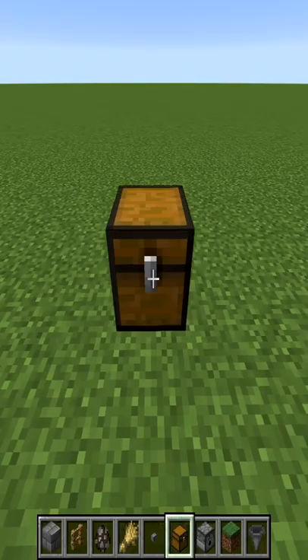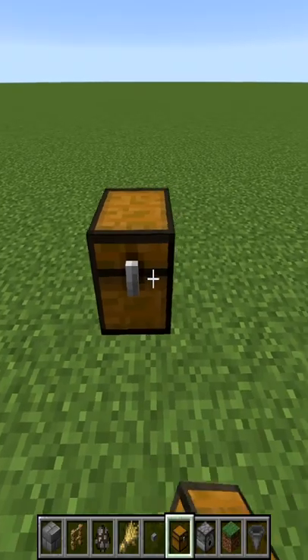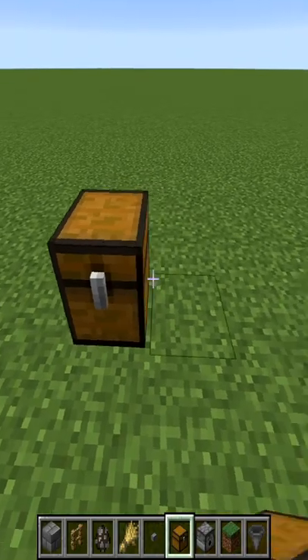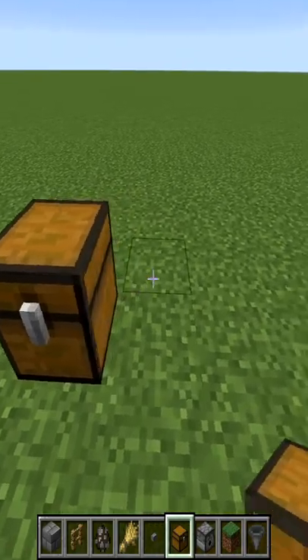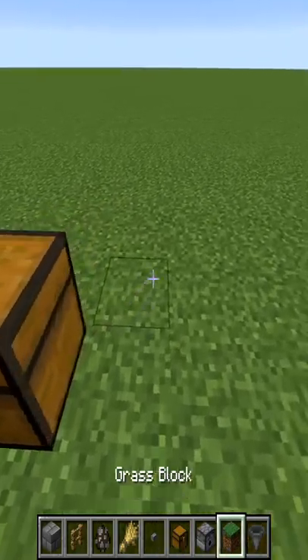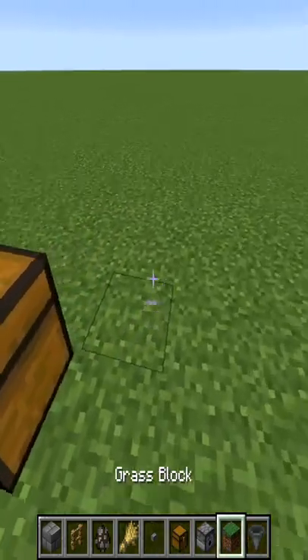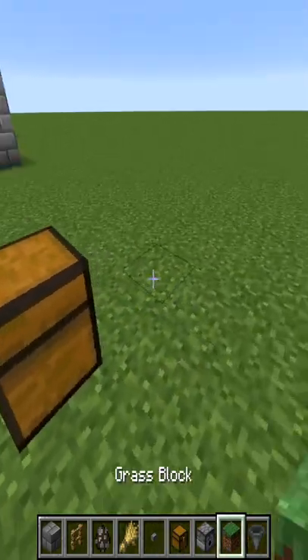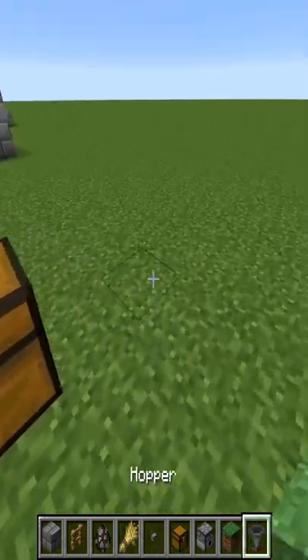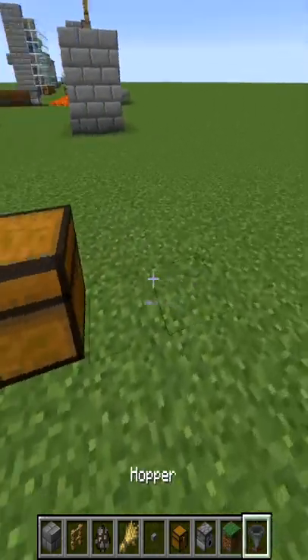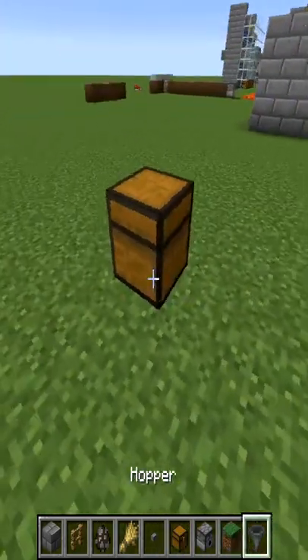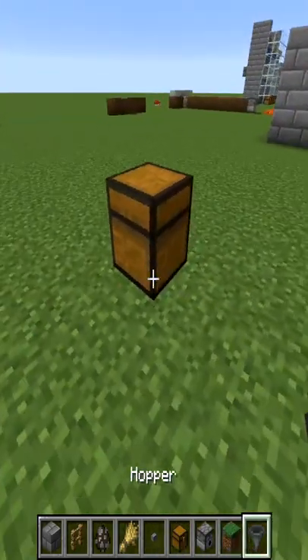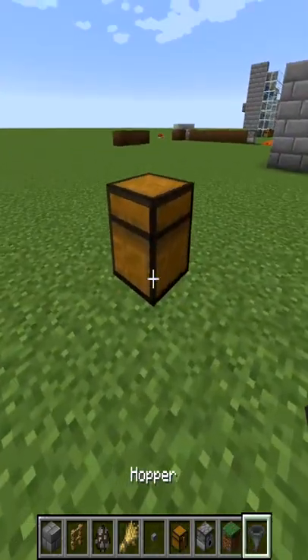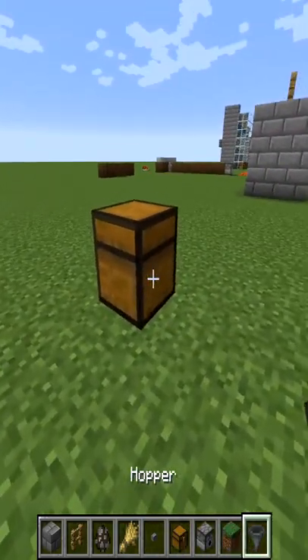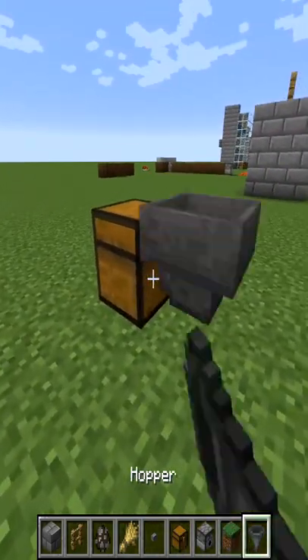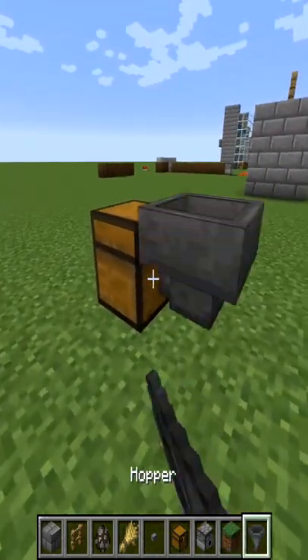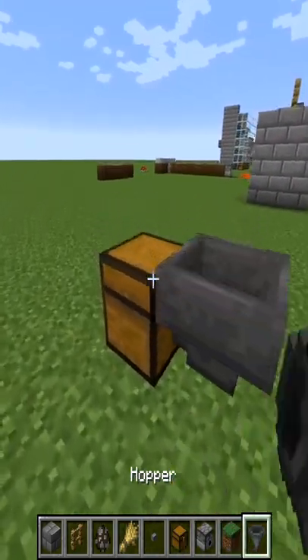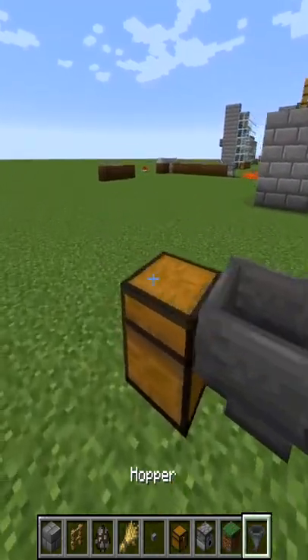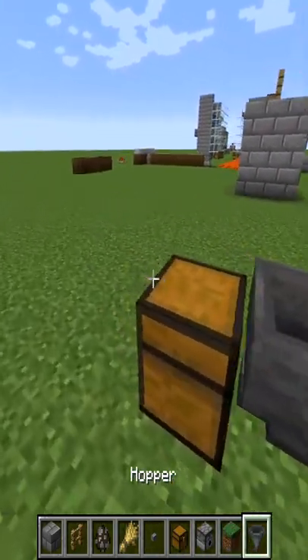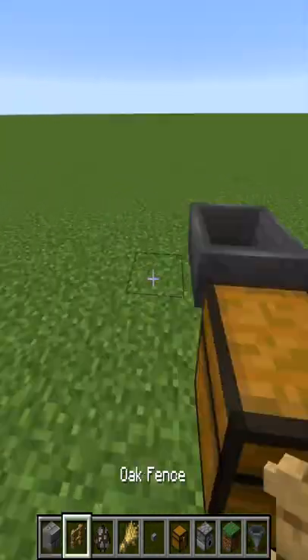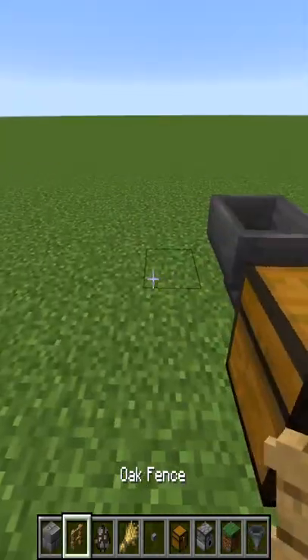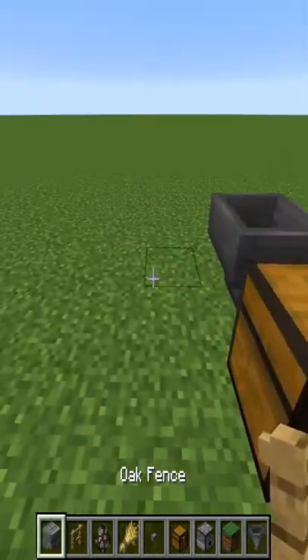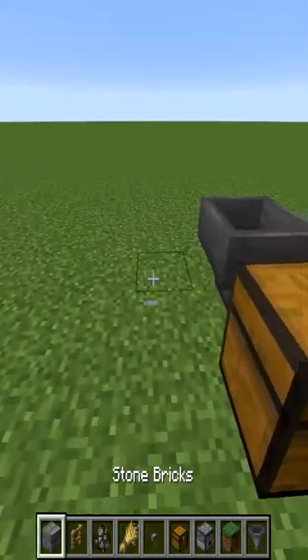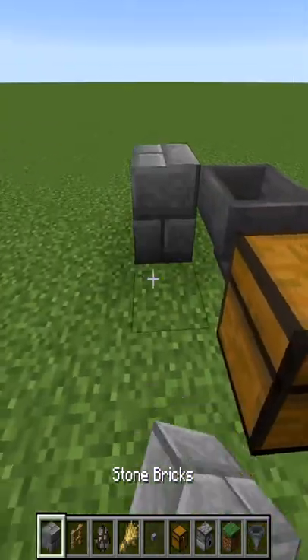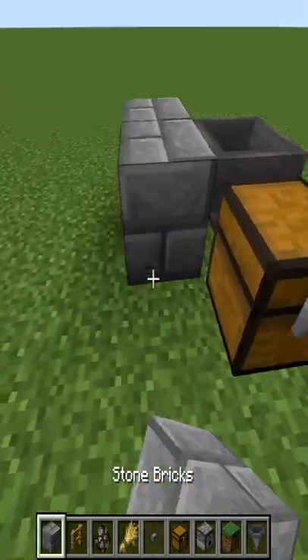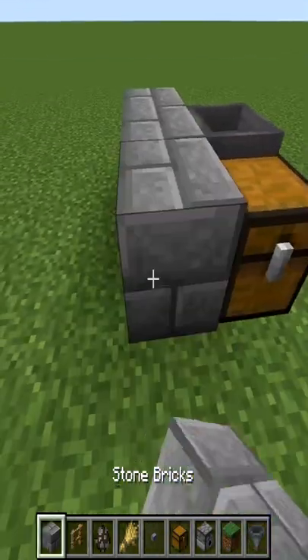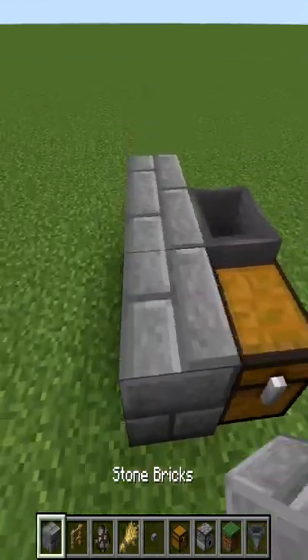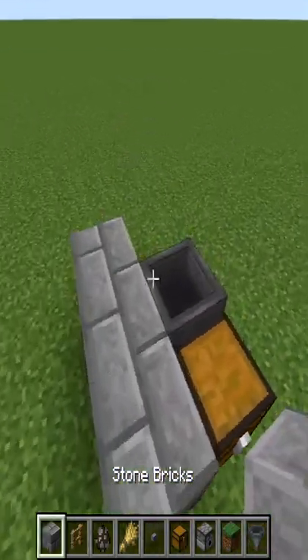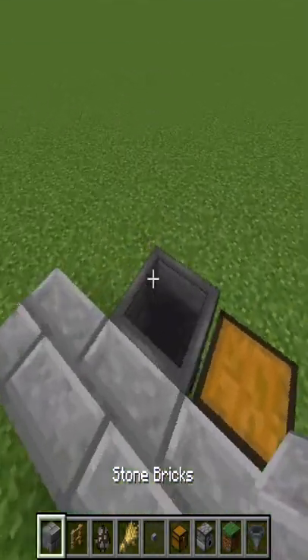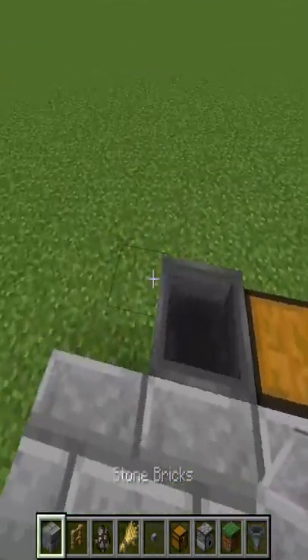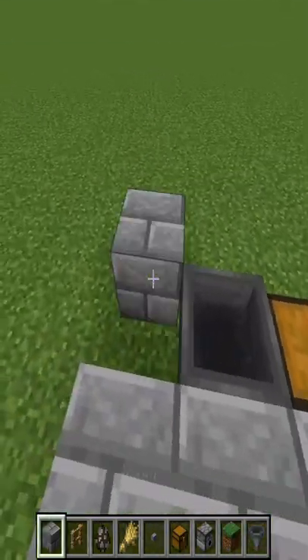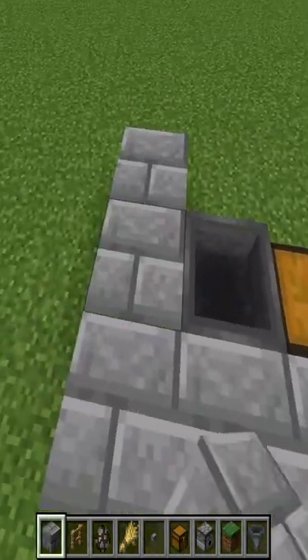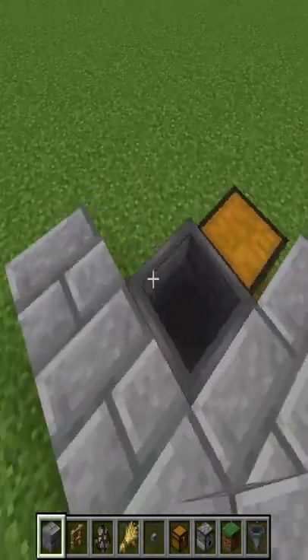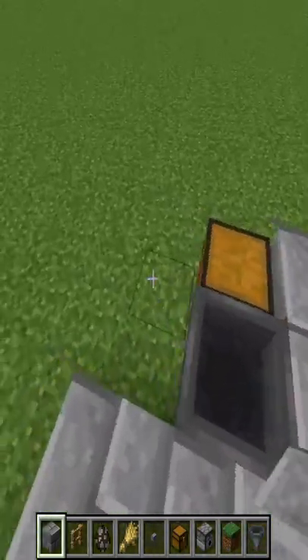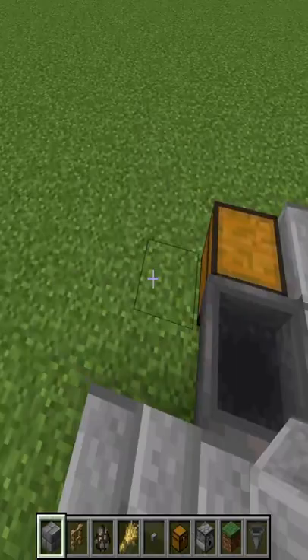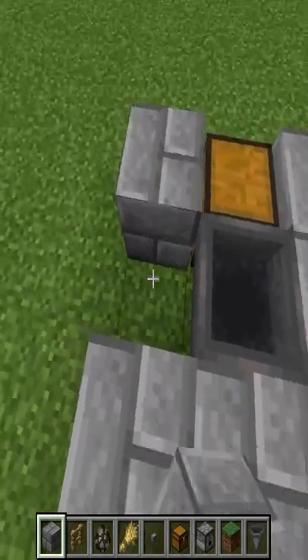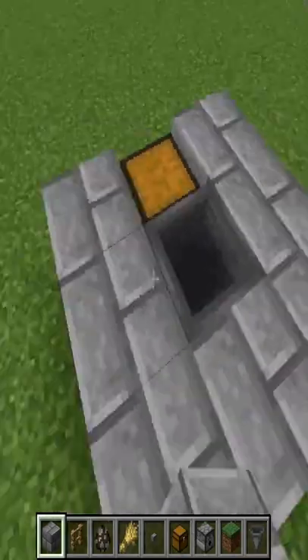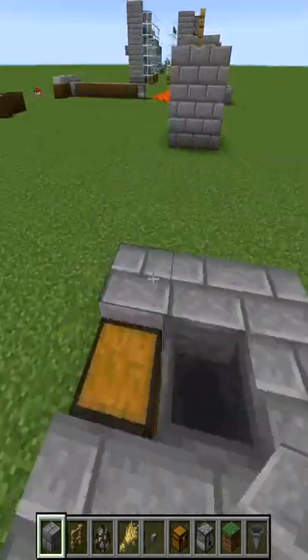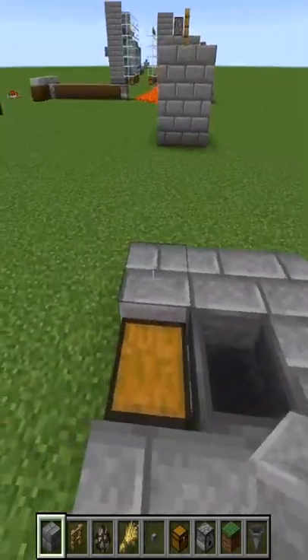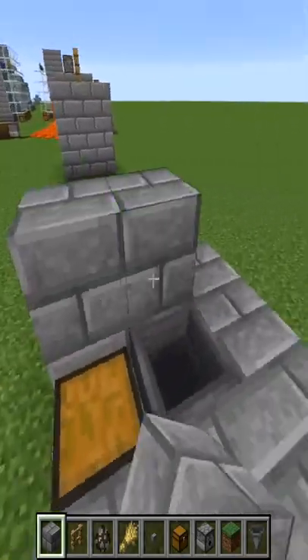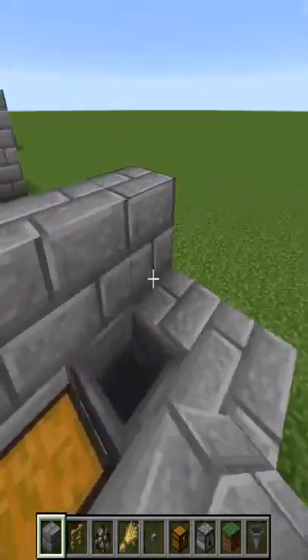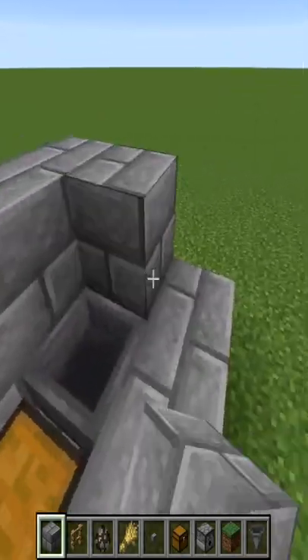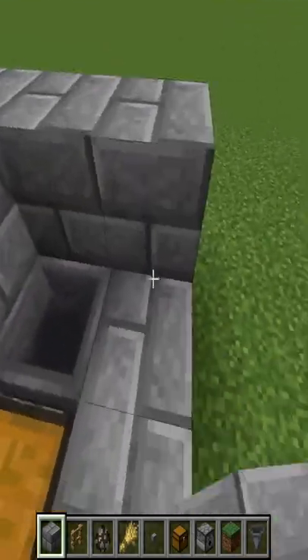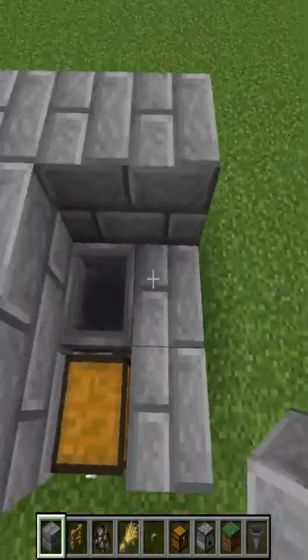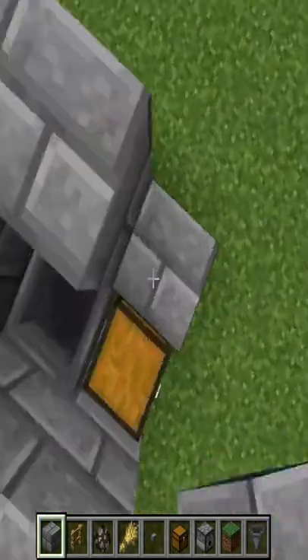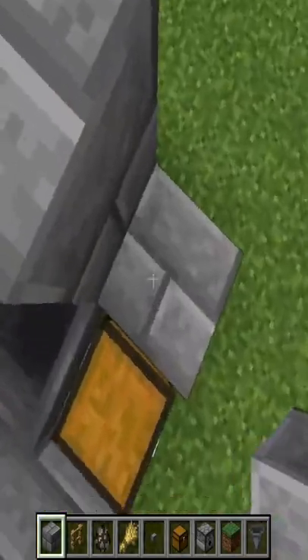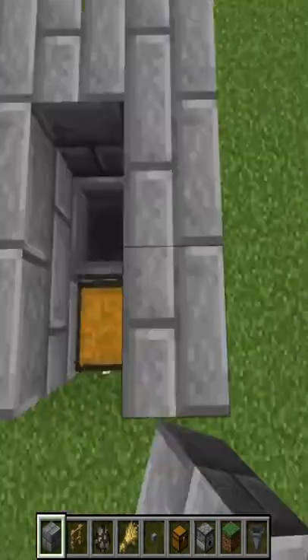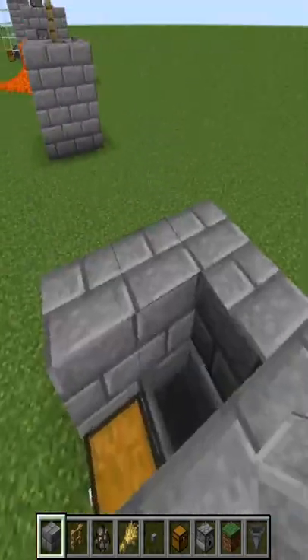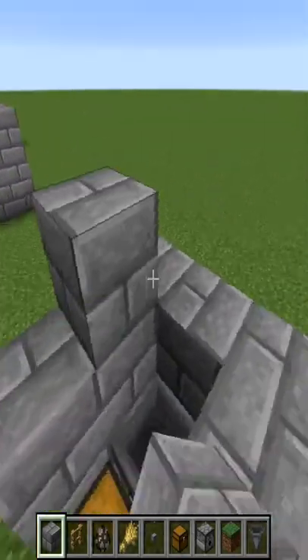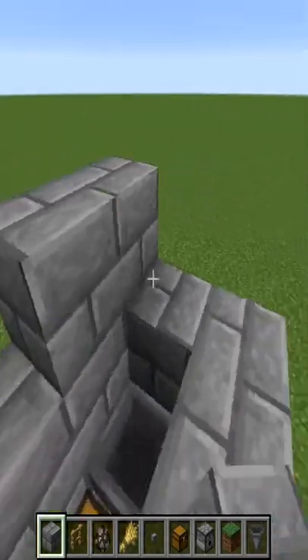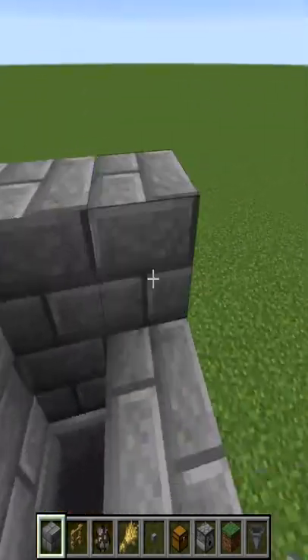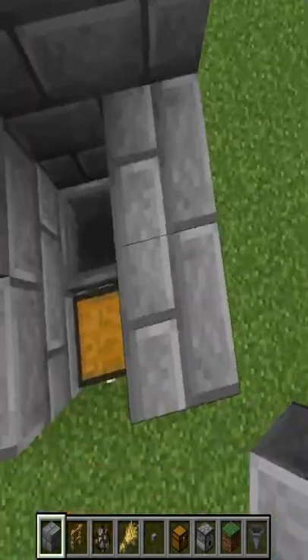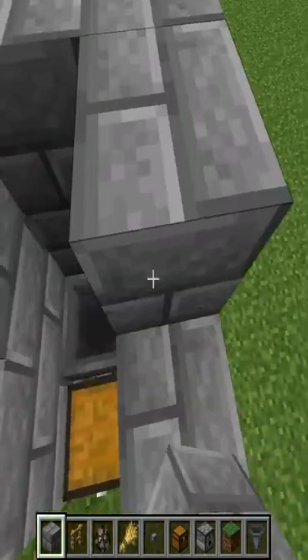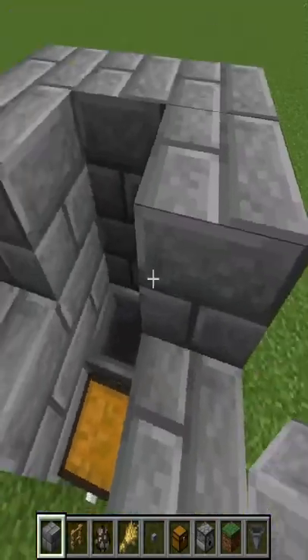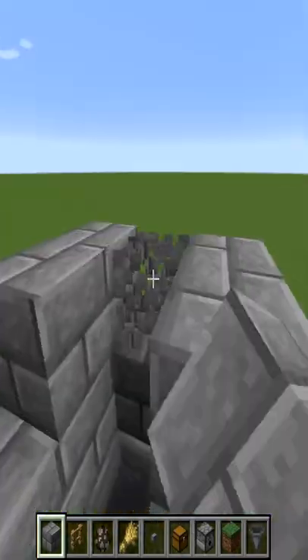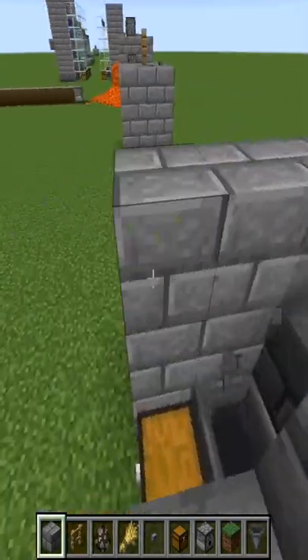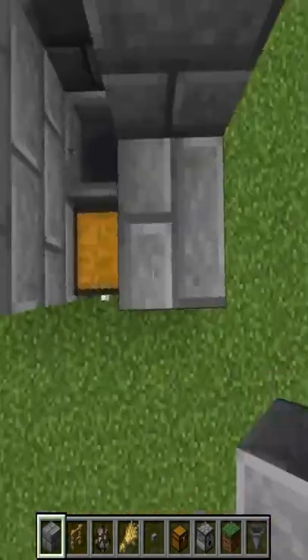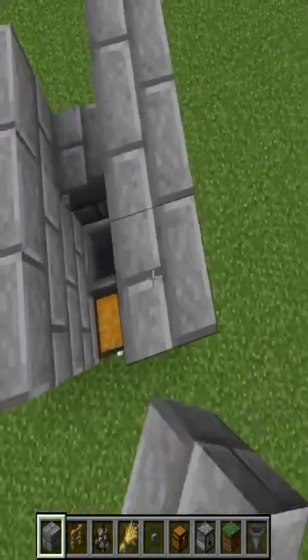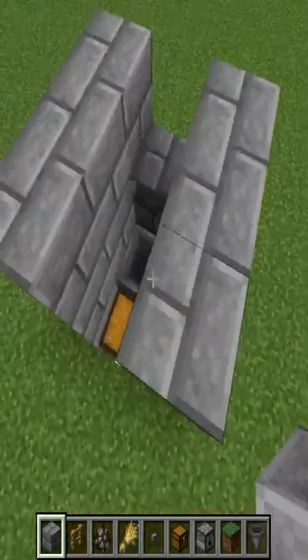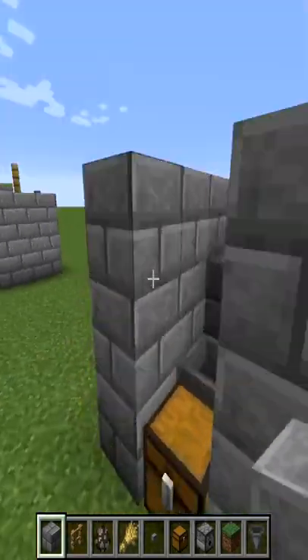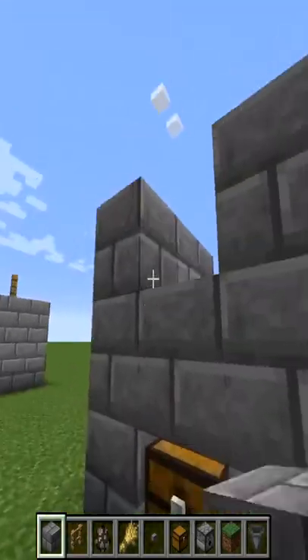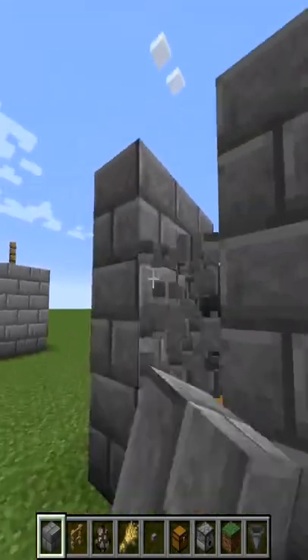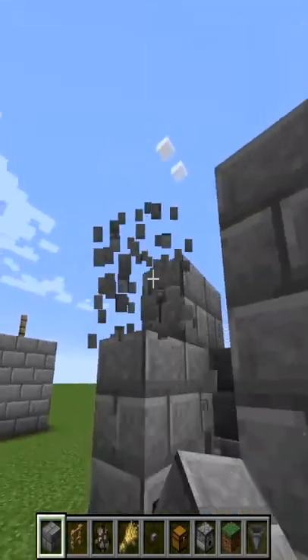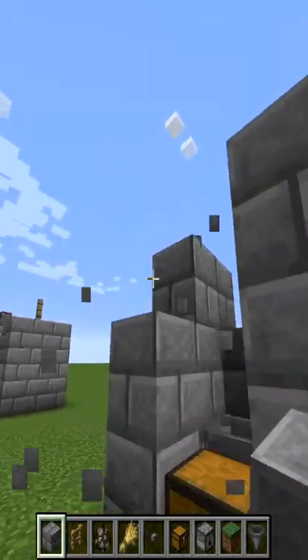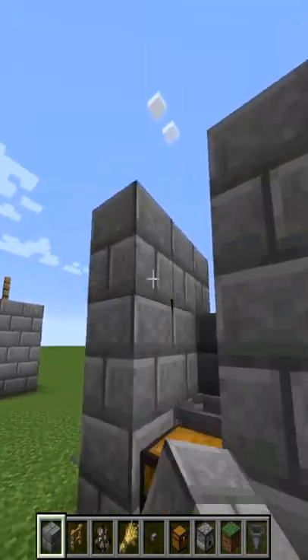Place down a chest and attach a hopper to the chest. Now place stone bricks surrounding them. Then go up another two layers, but on the top layer leave the back open.